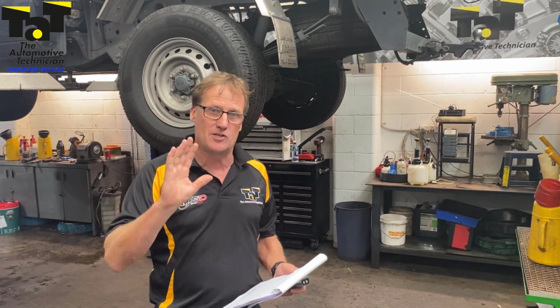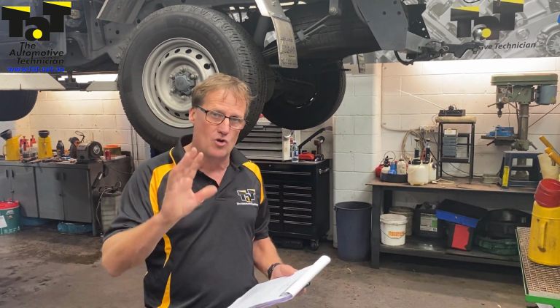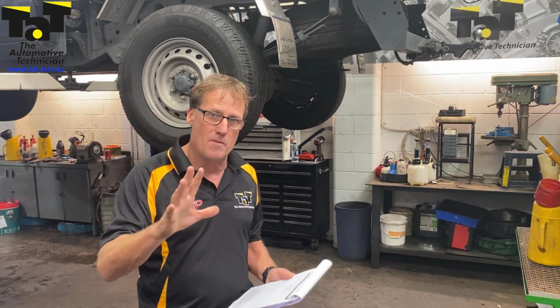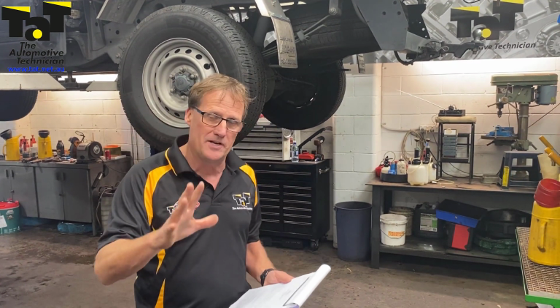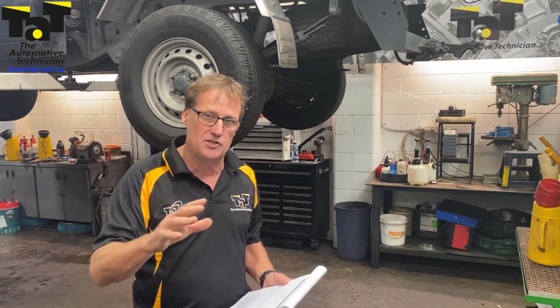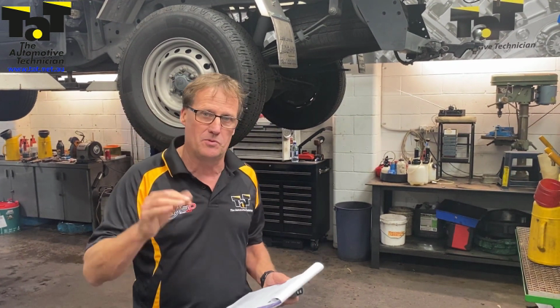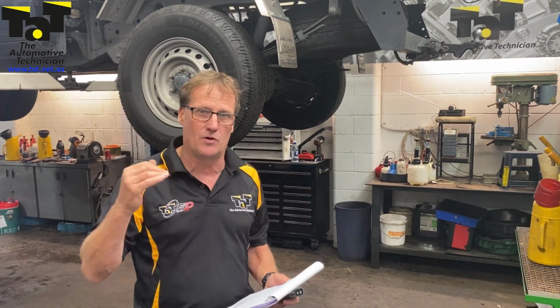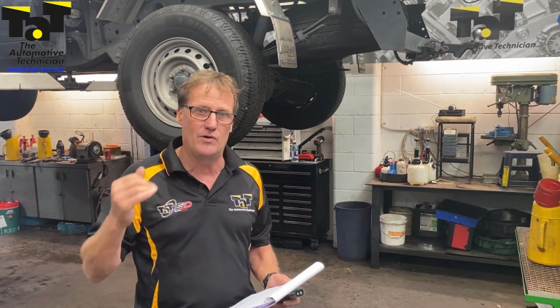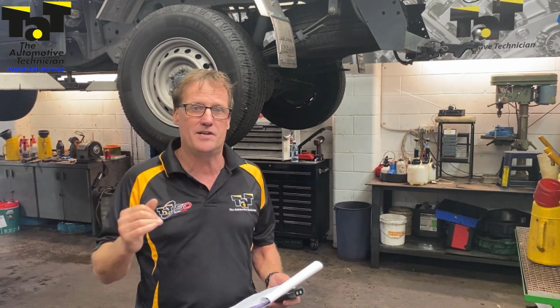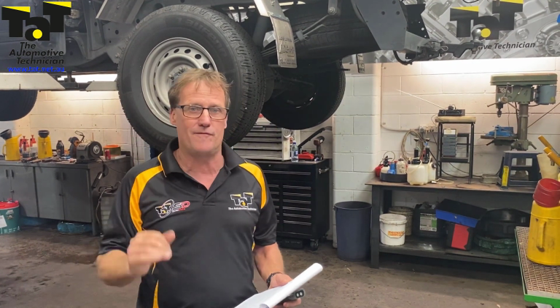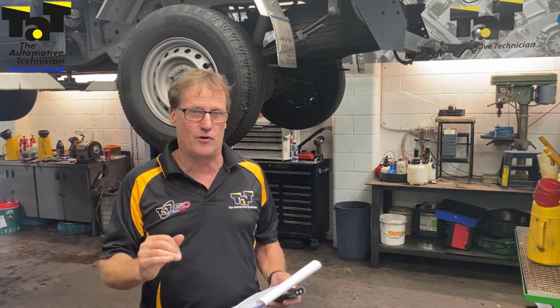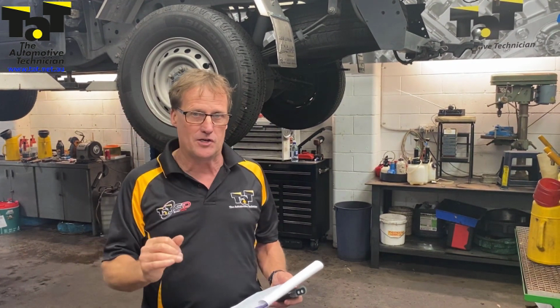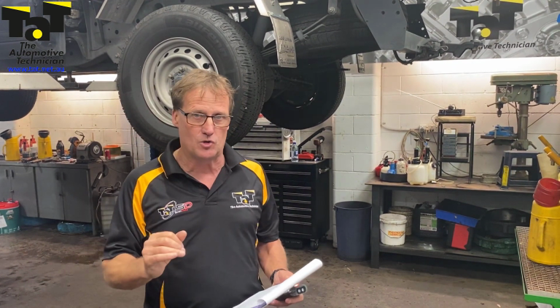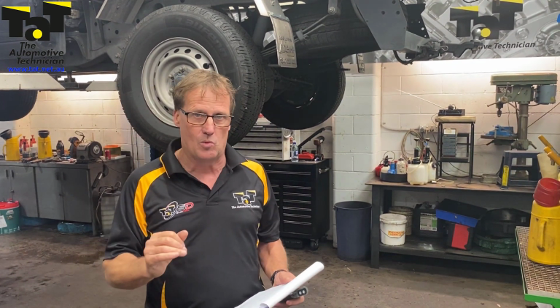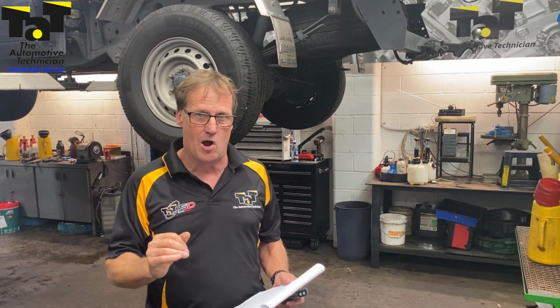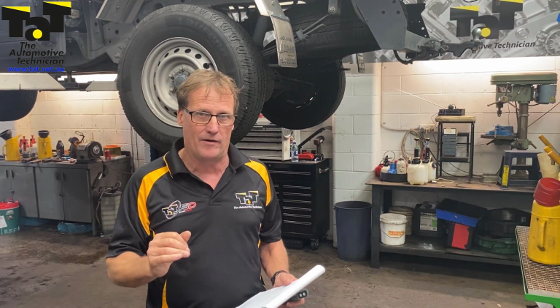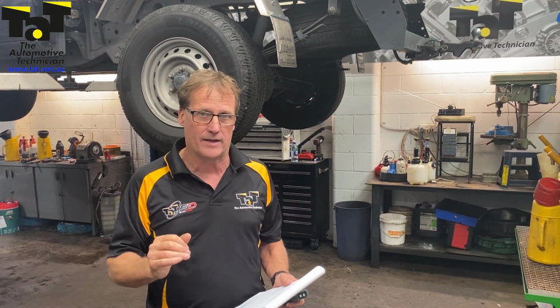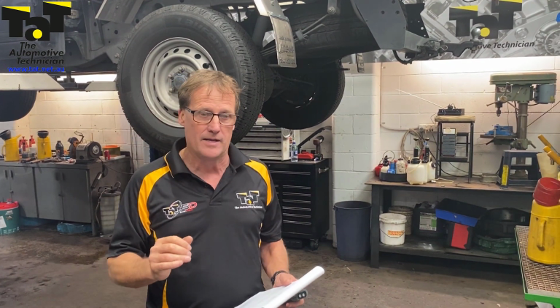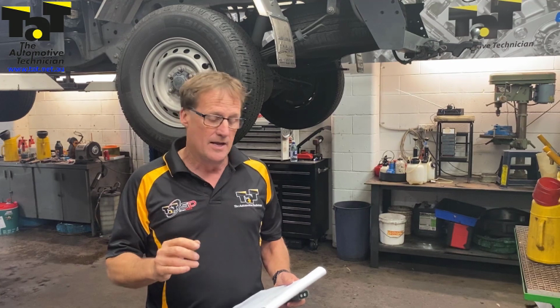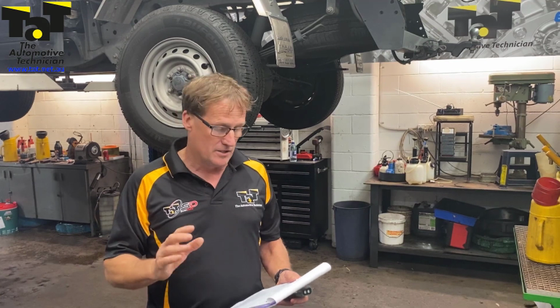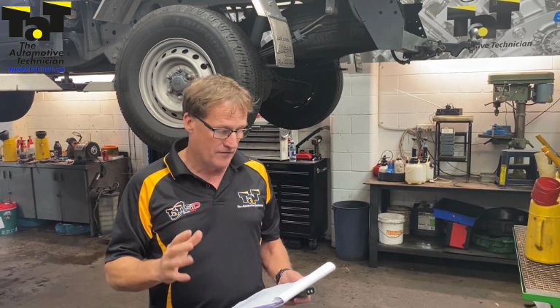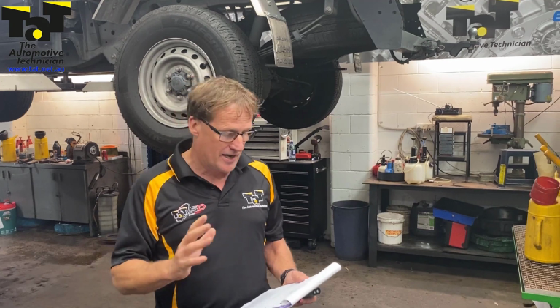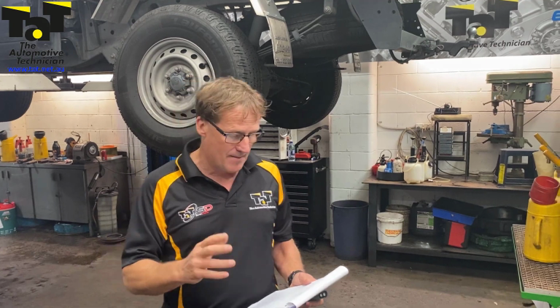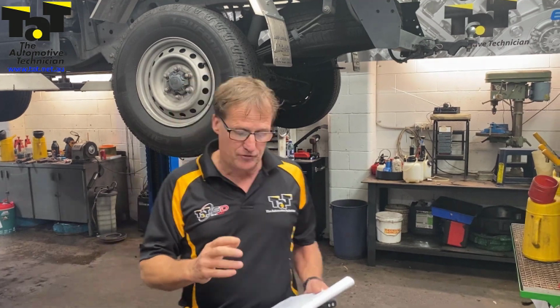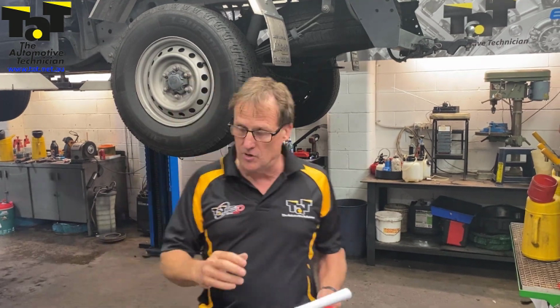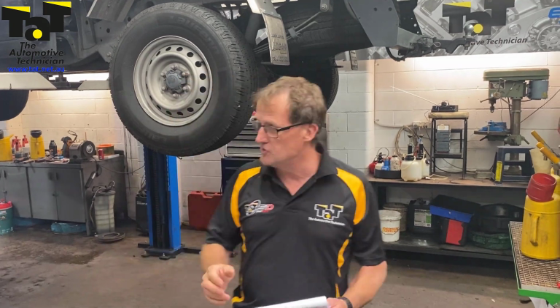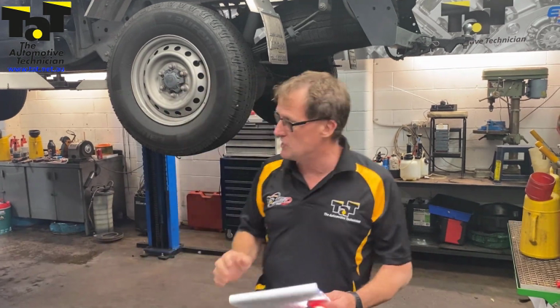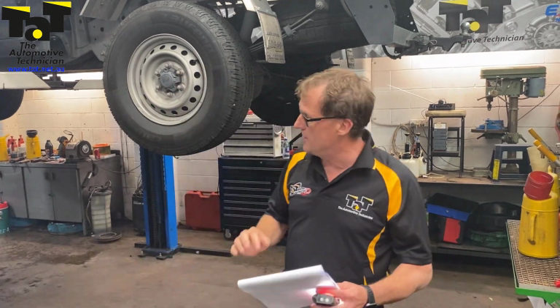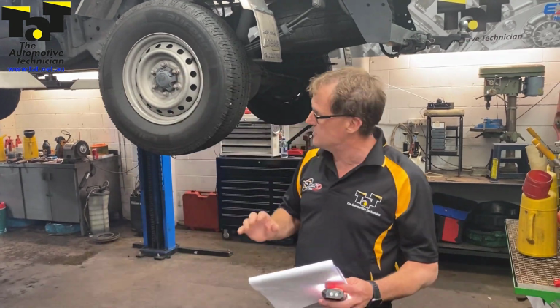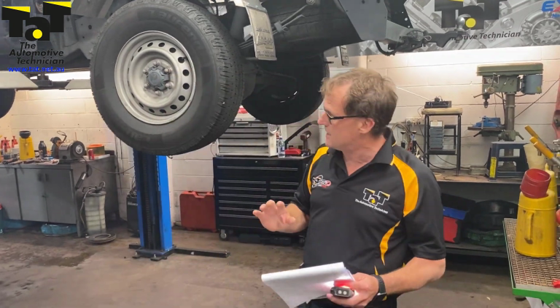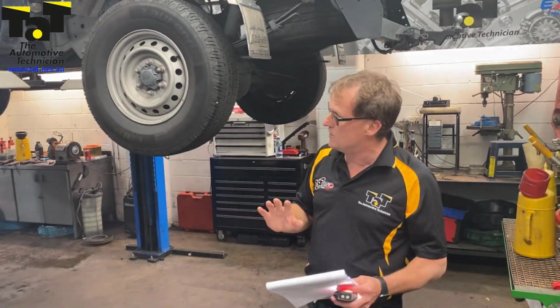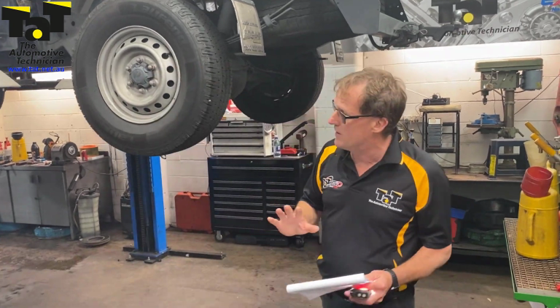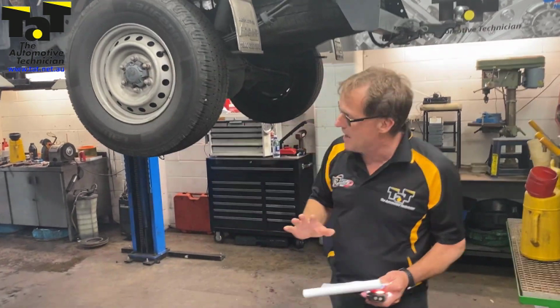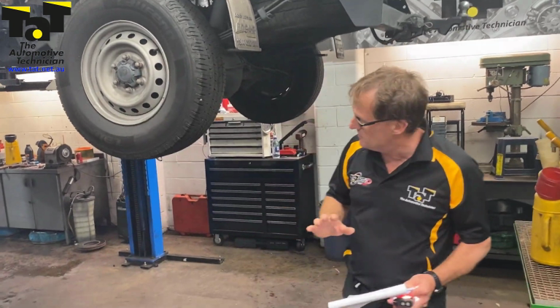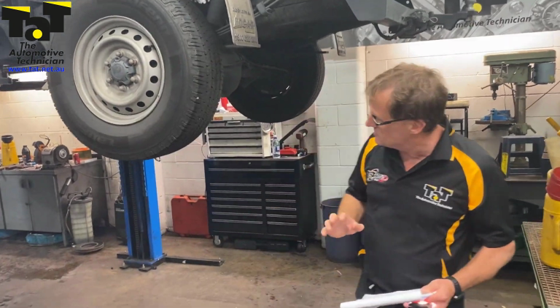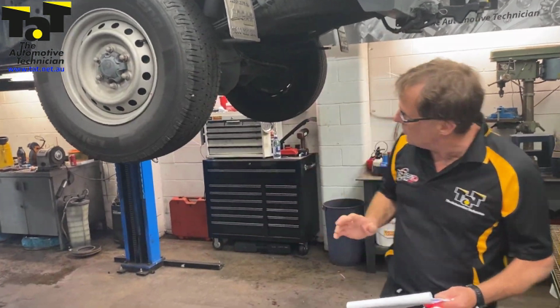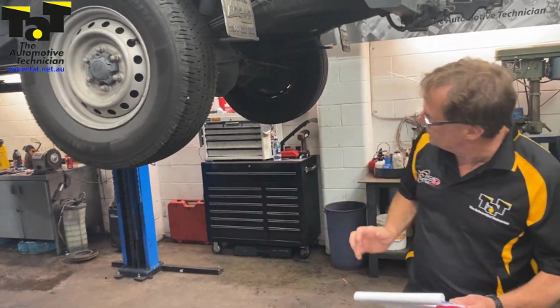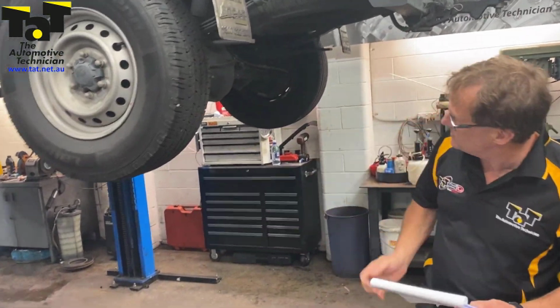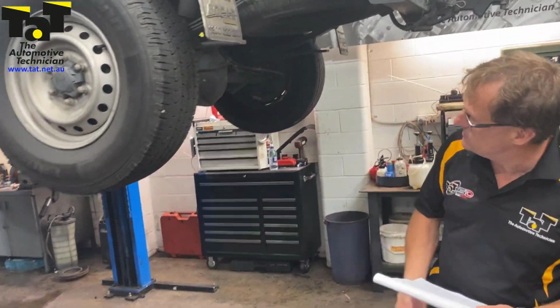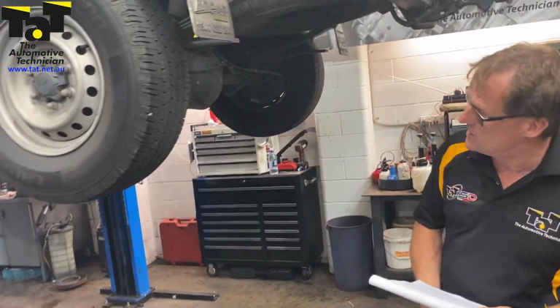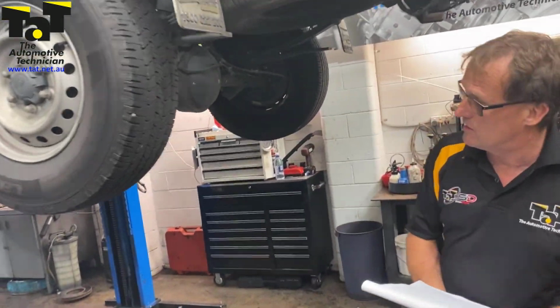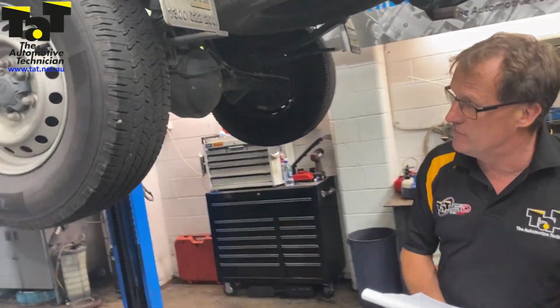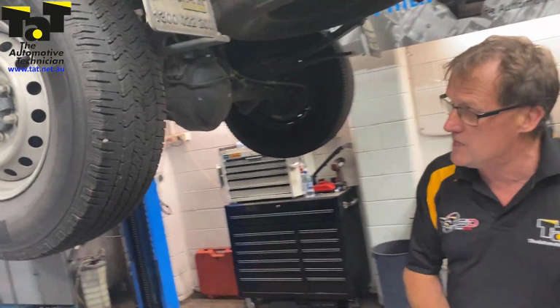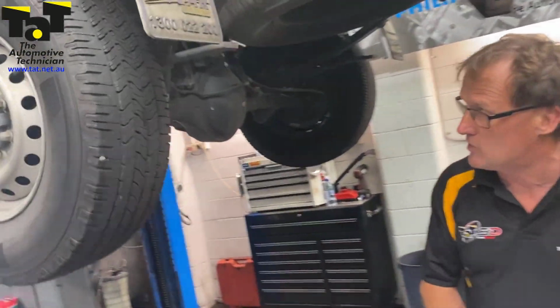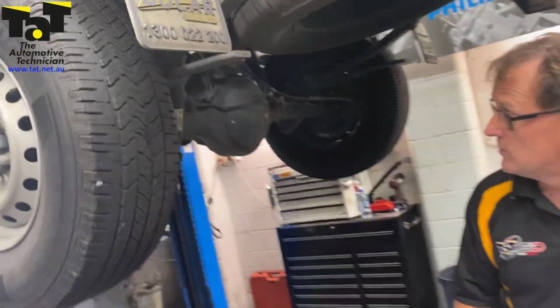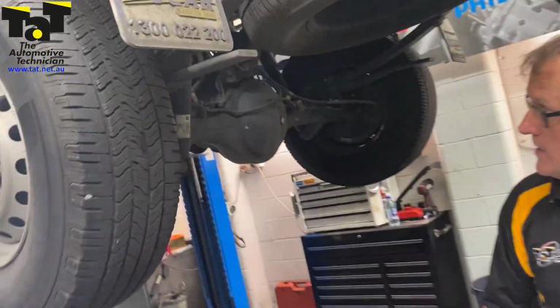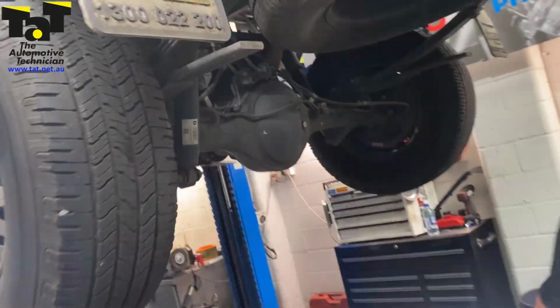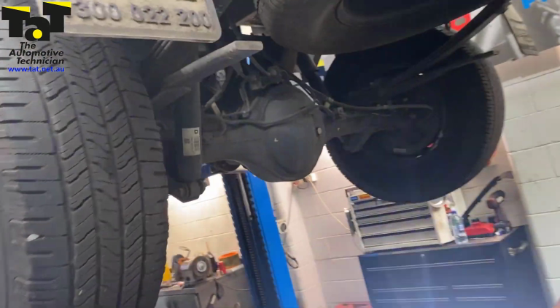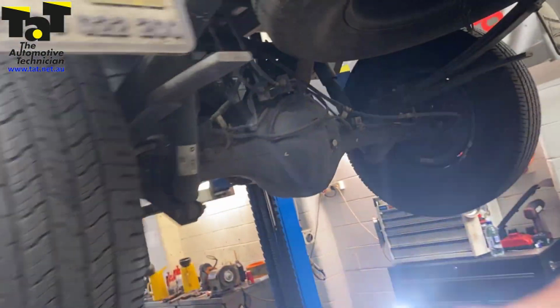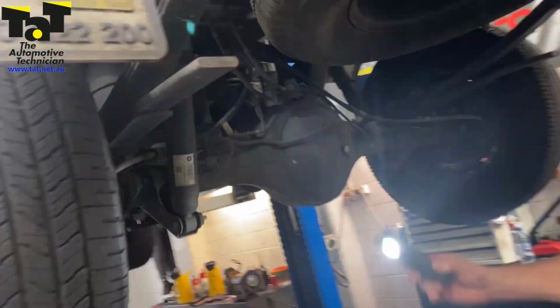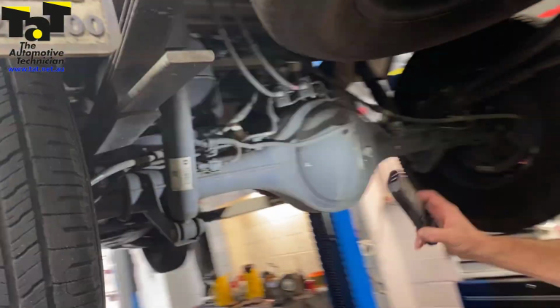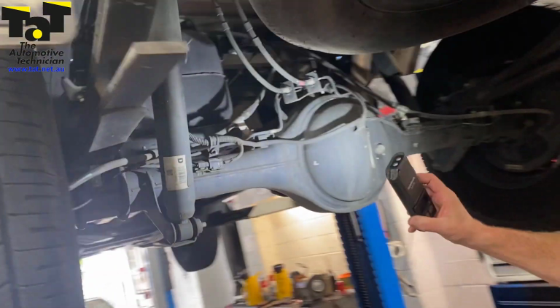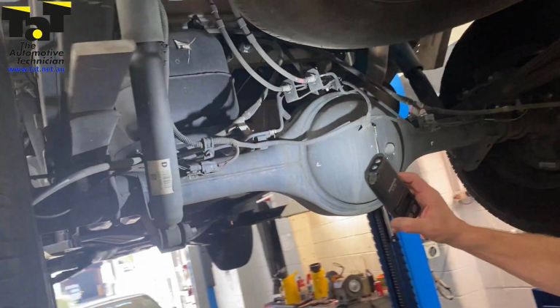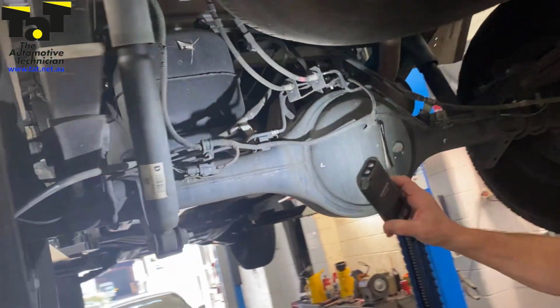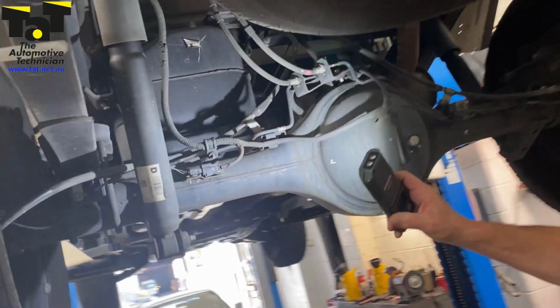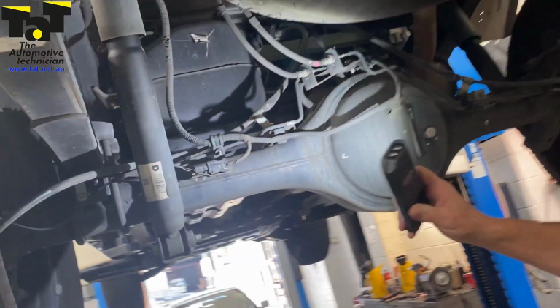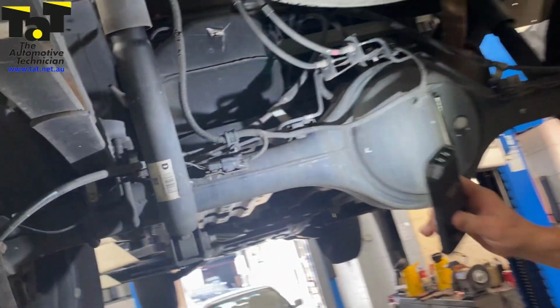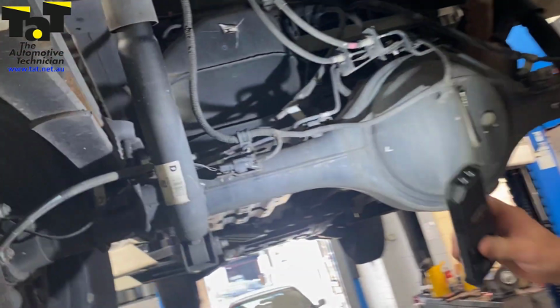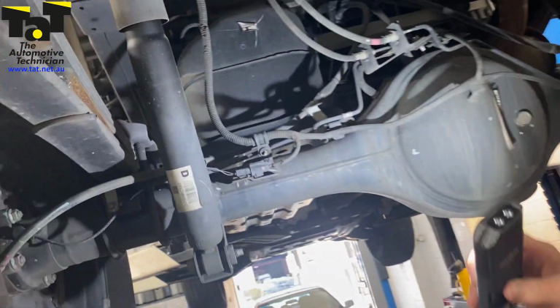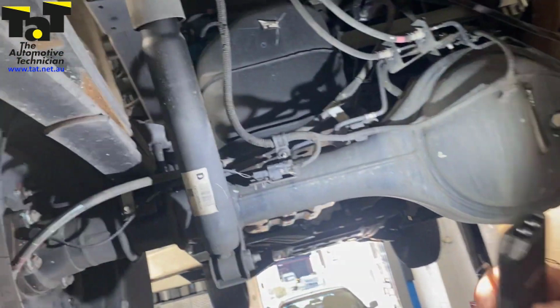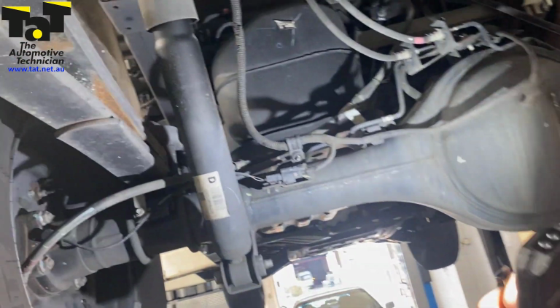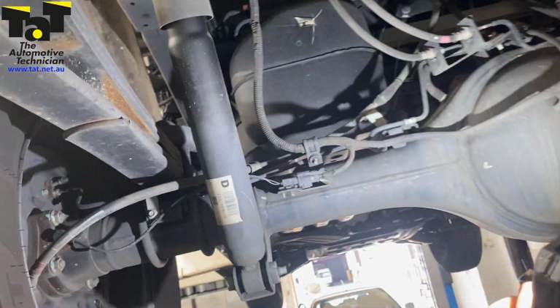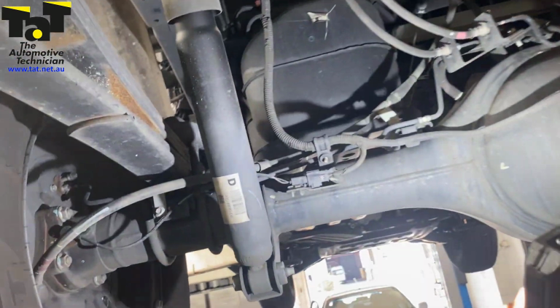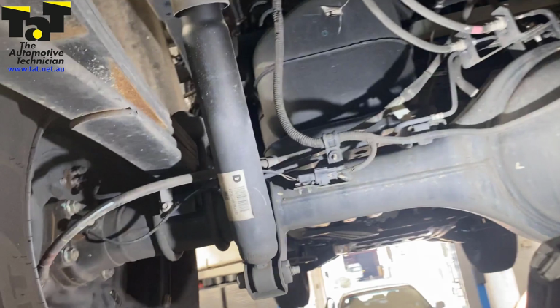It's a common issue with the rear differential wiring. I can show you exactly what happens on this particular vehicle, and we do have a case study up on file for it.